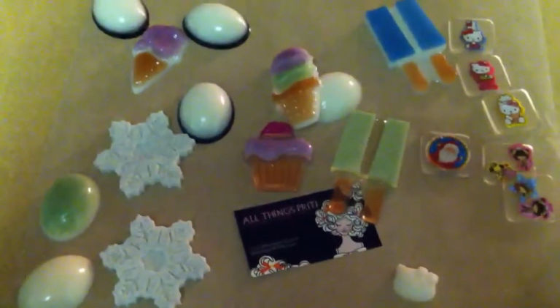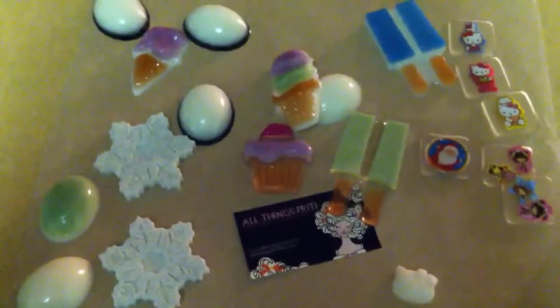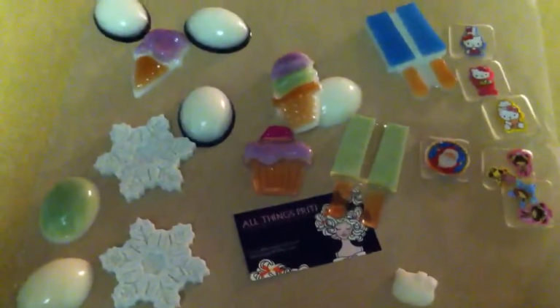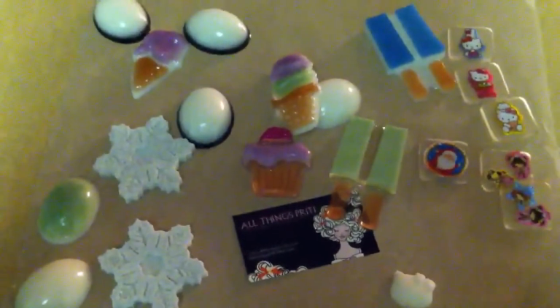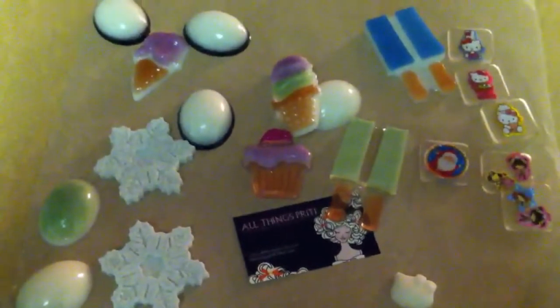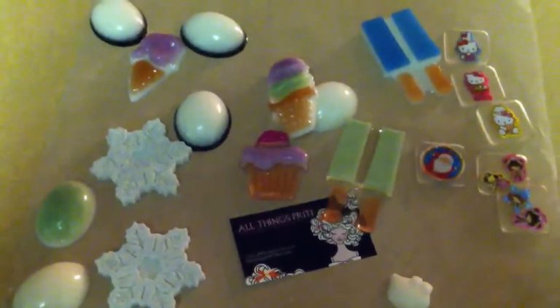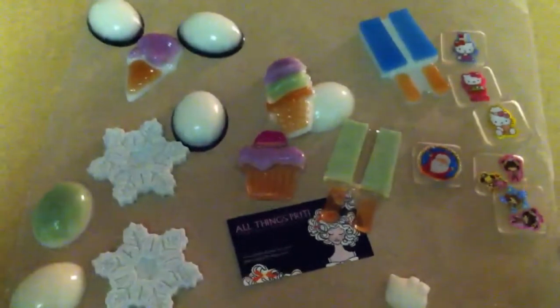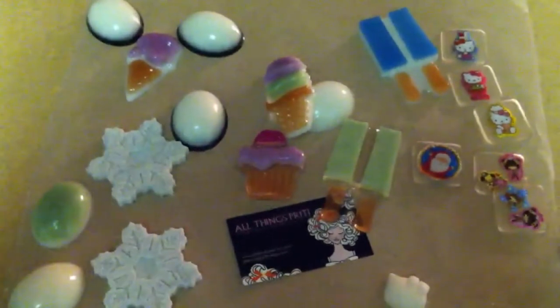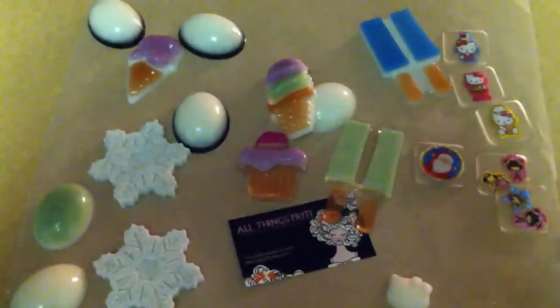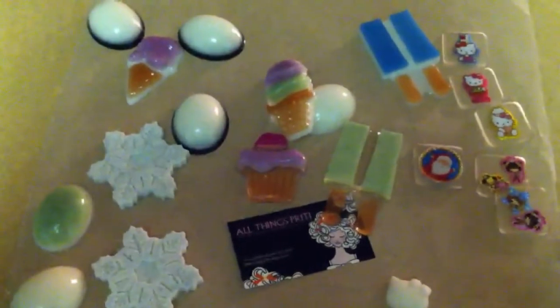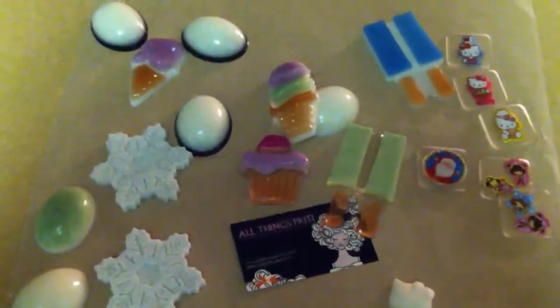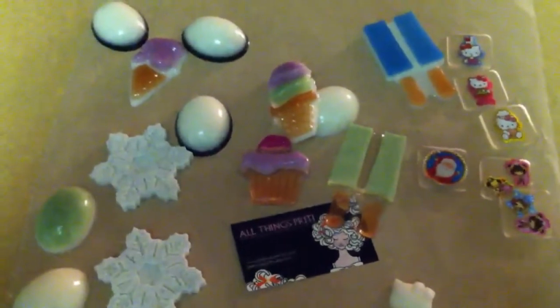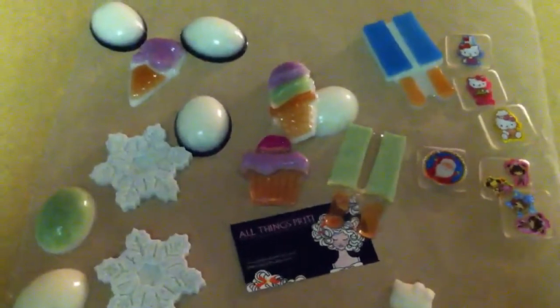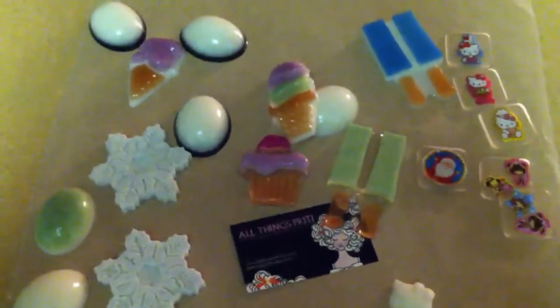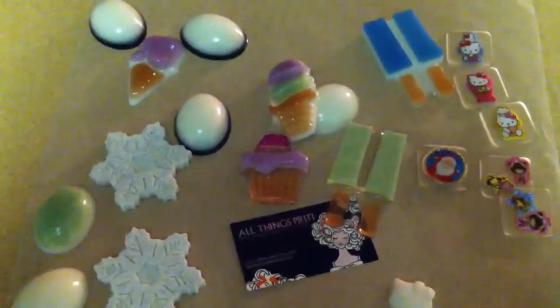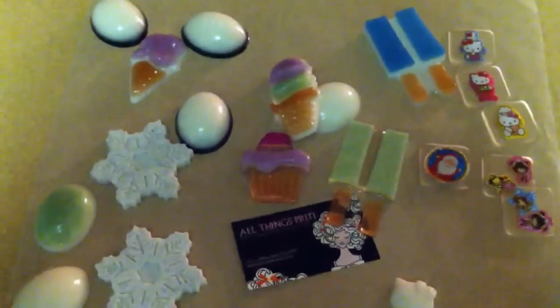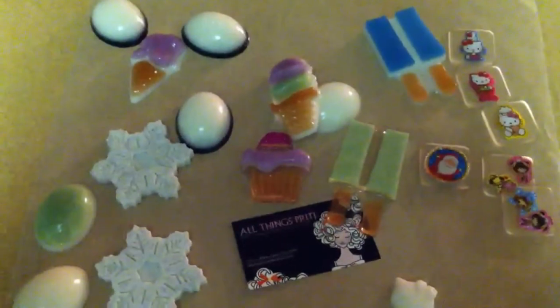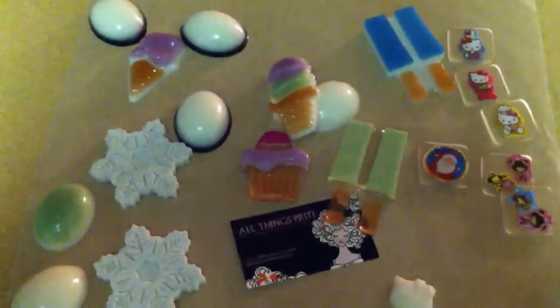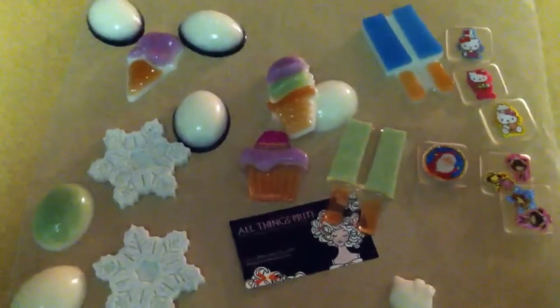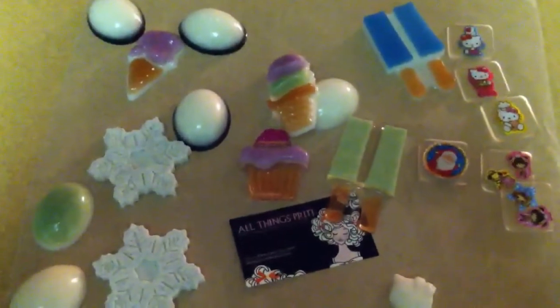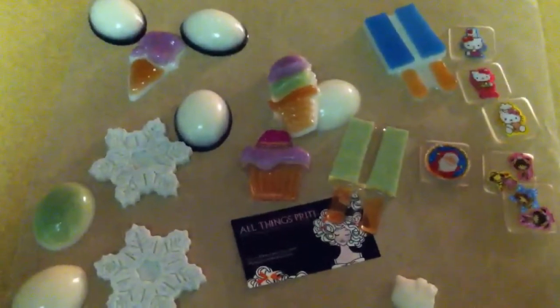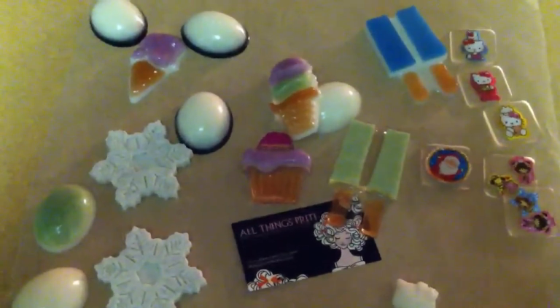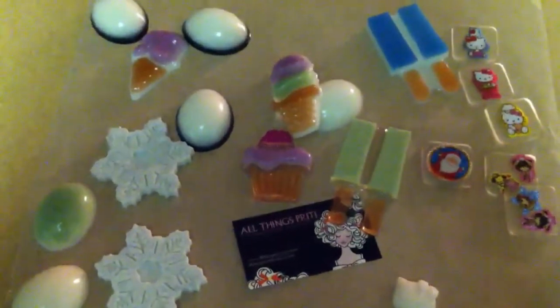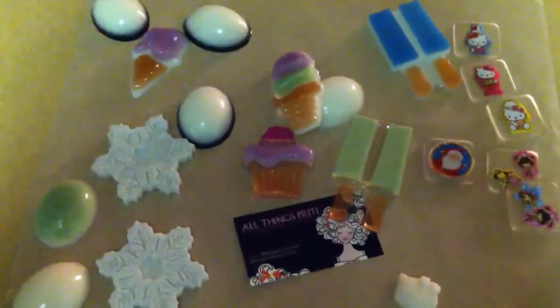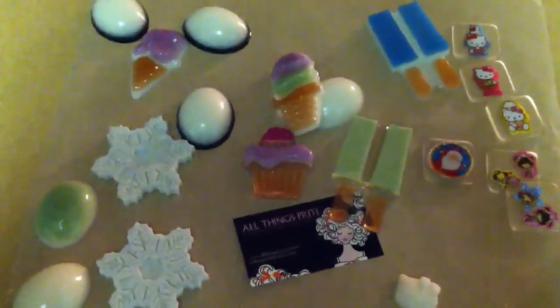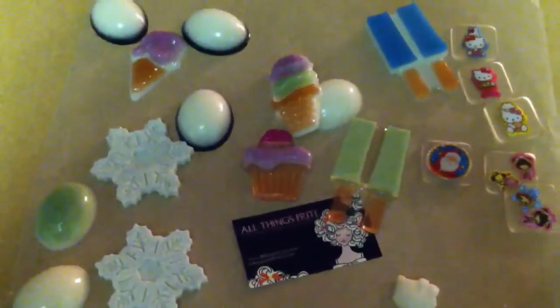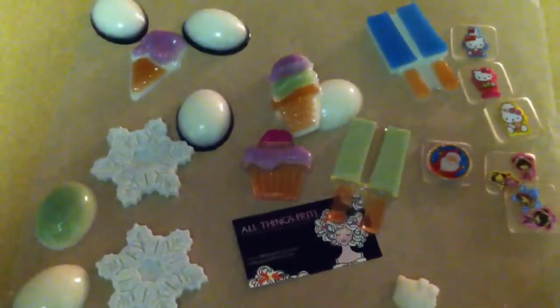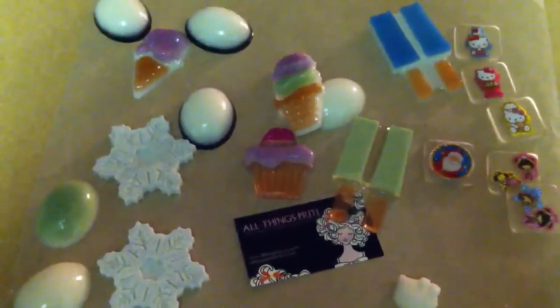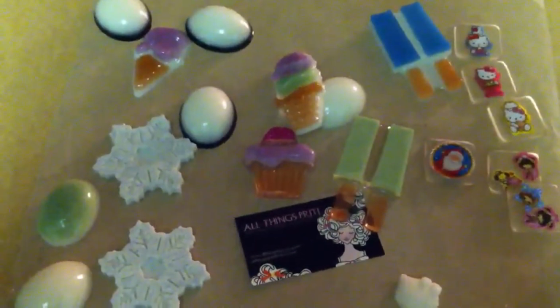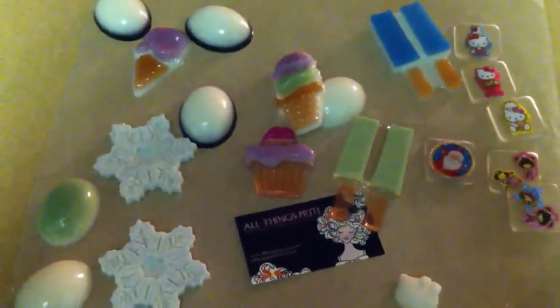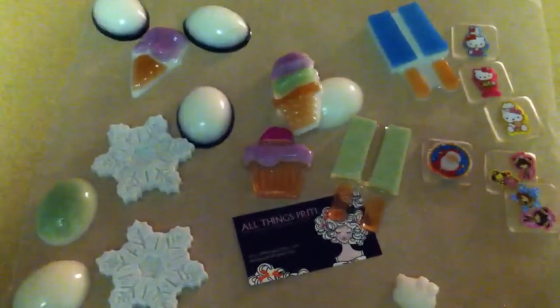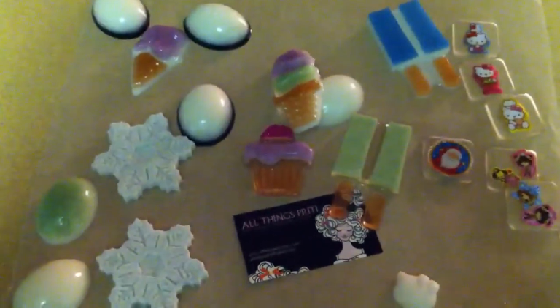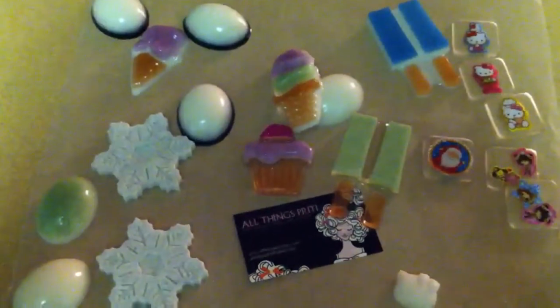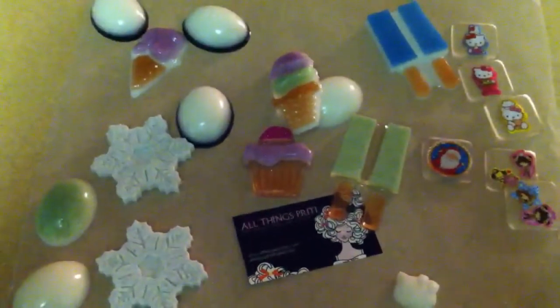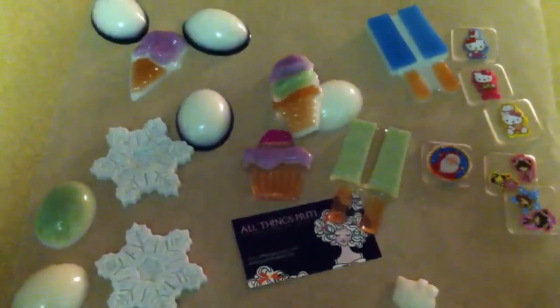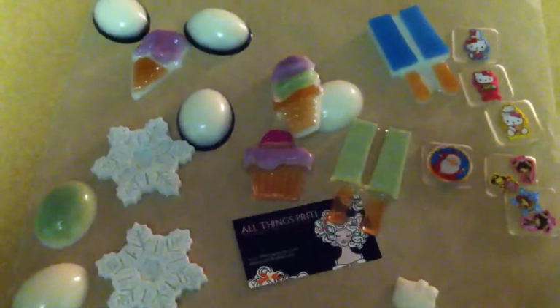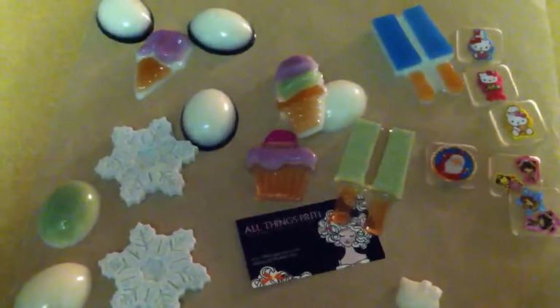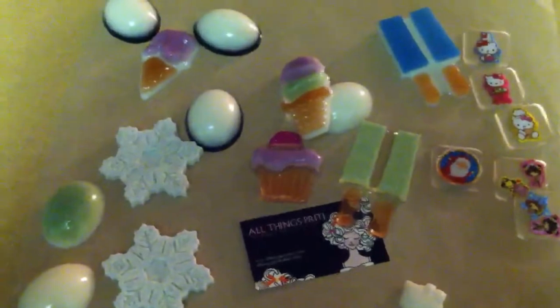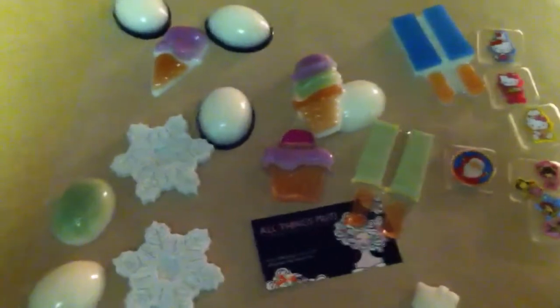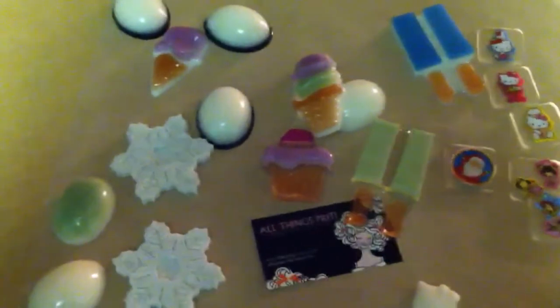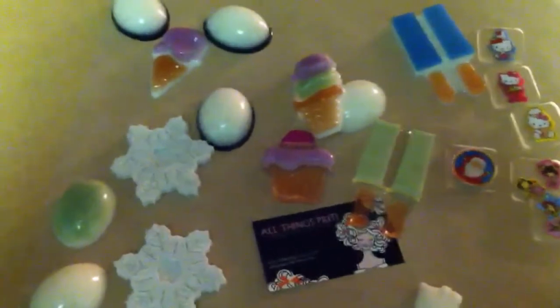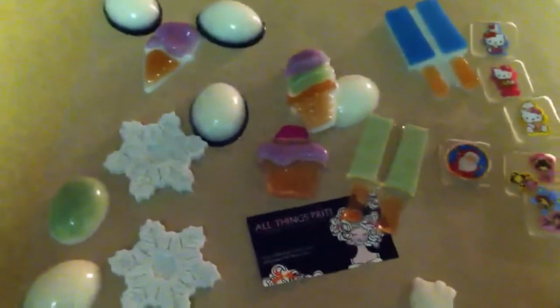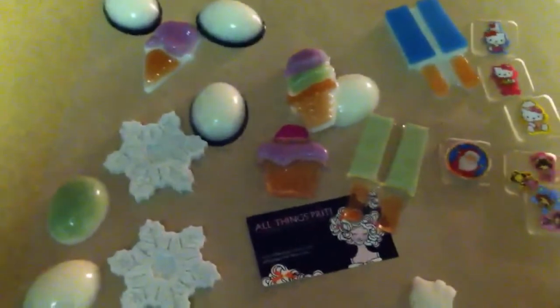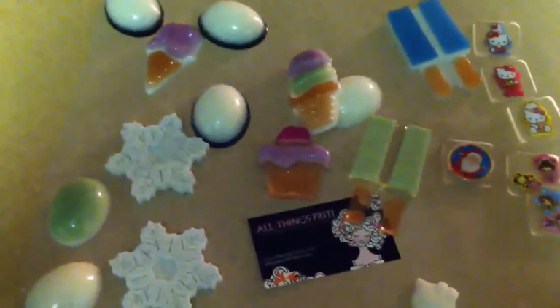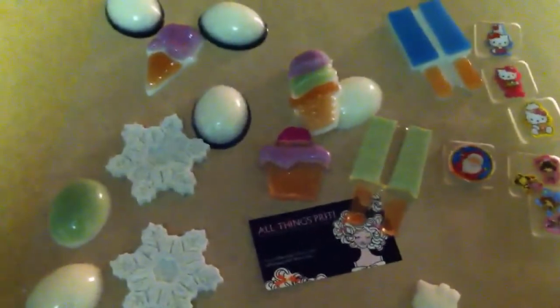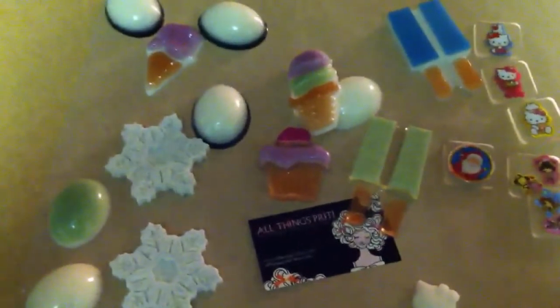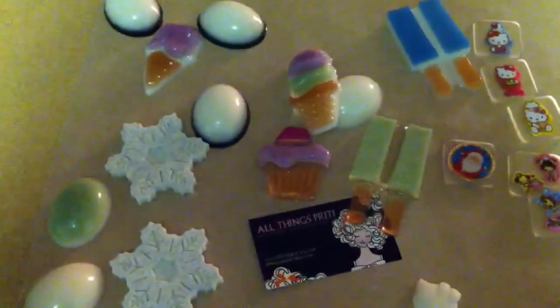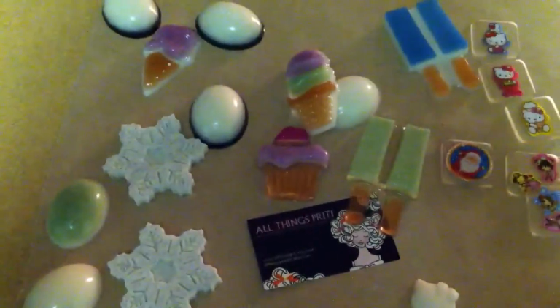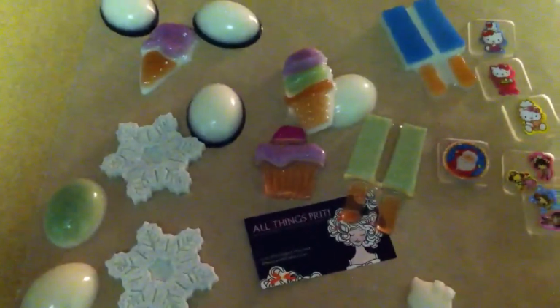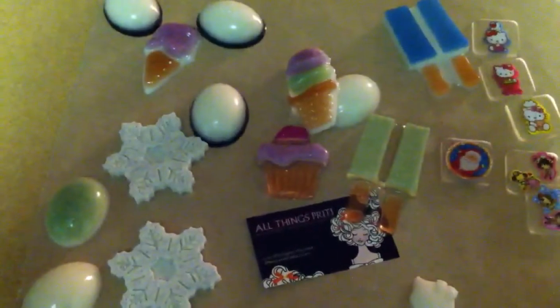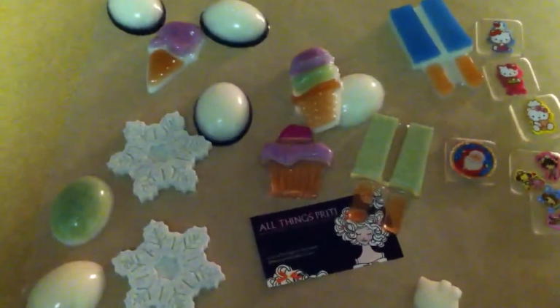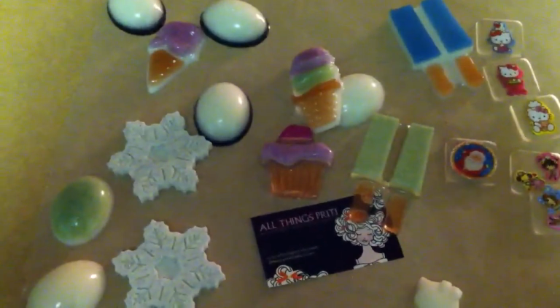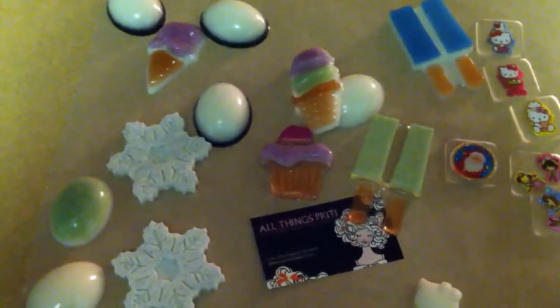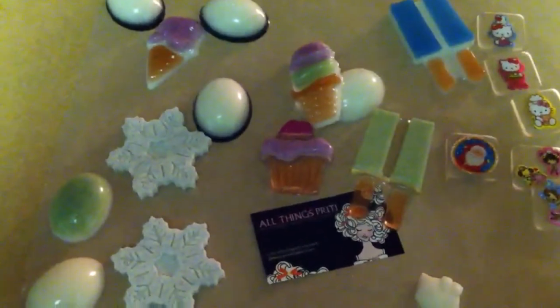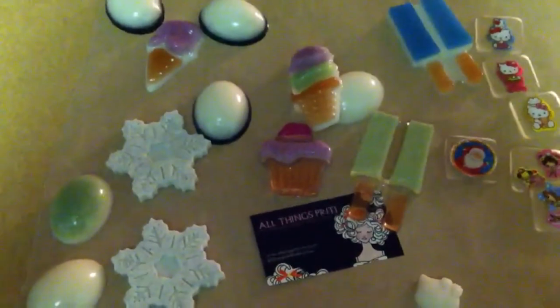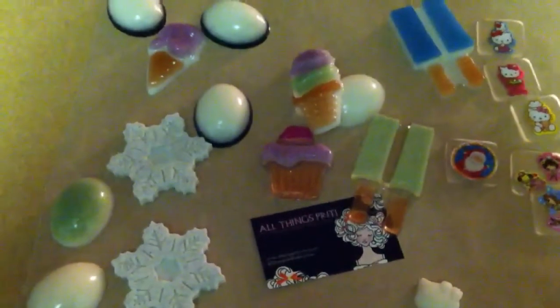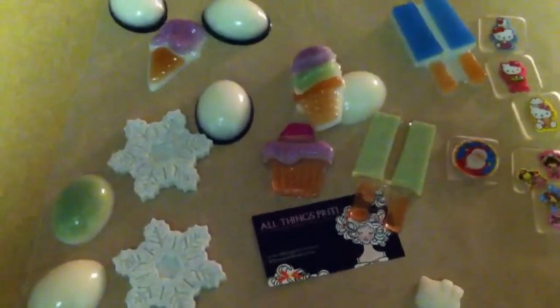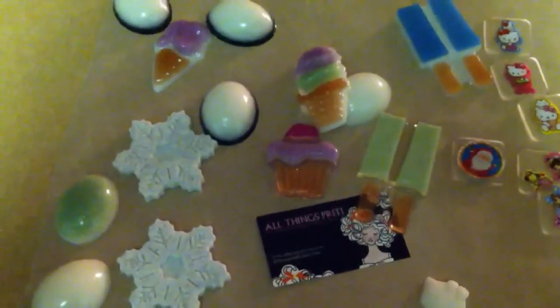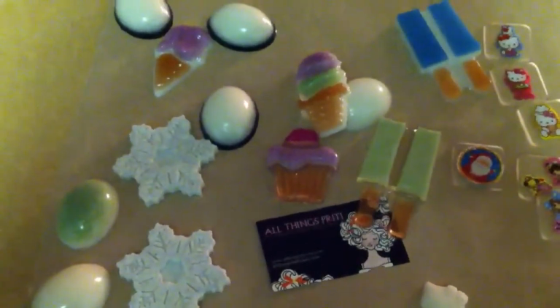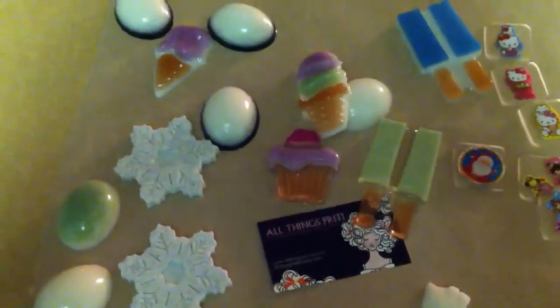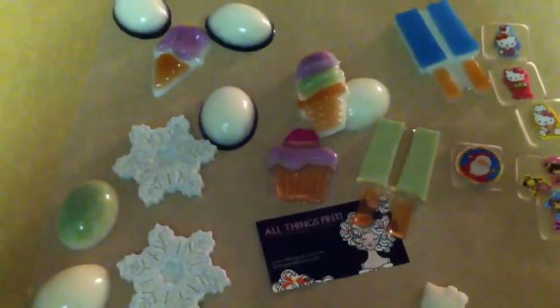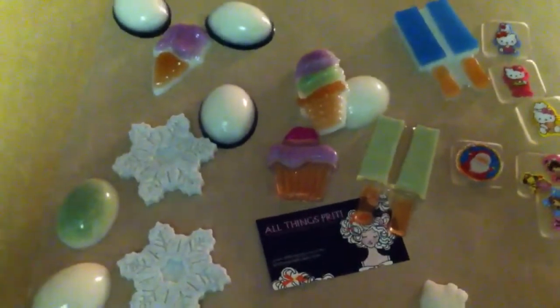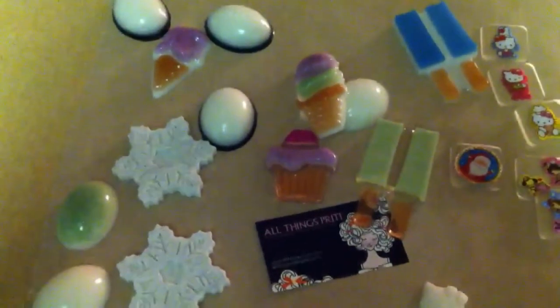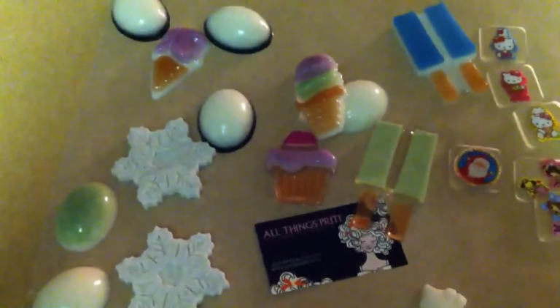Thanks so much. If you can answer my questions about the acrylic paint issue and about the Amazing Mold Putty making my pieces feel like sandpaper, that would be most helpful. Please comment, rate, and subscribe. Happy crafting!